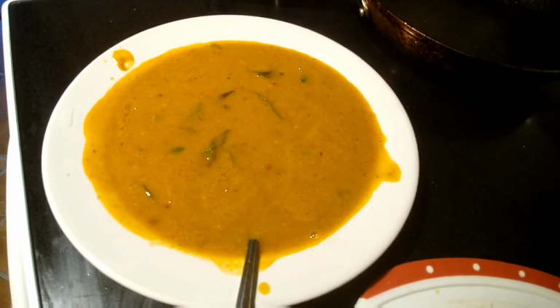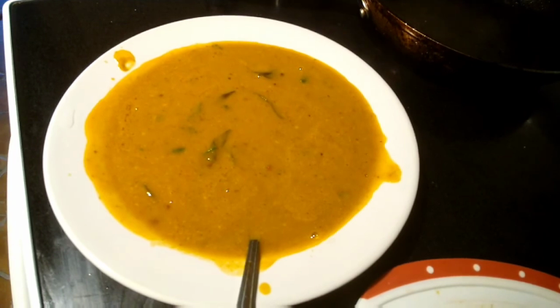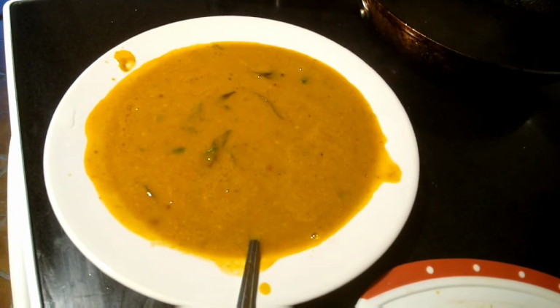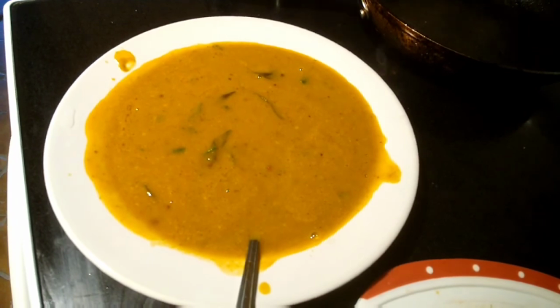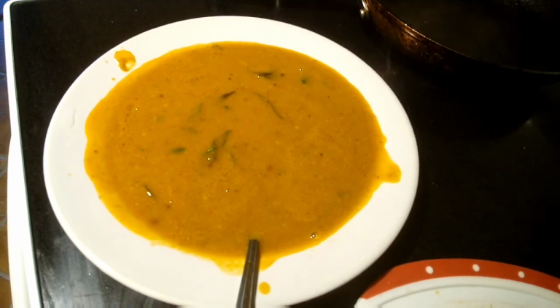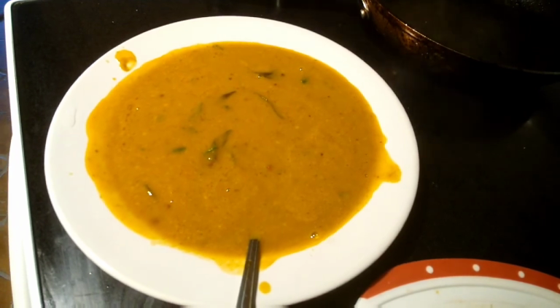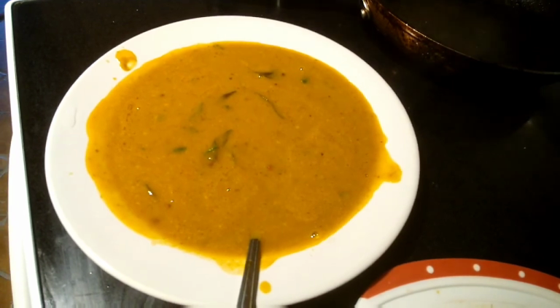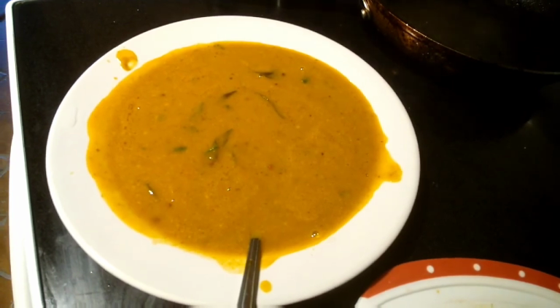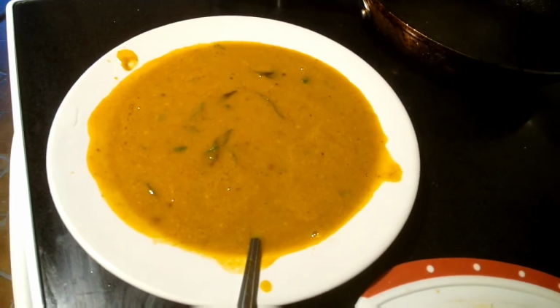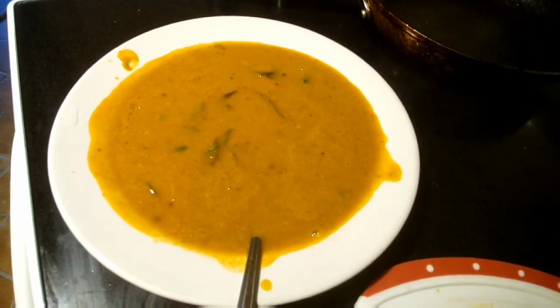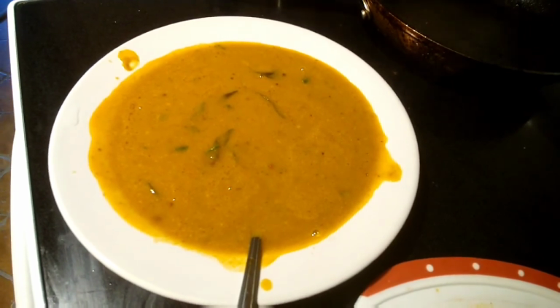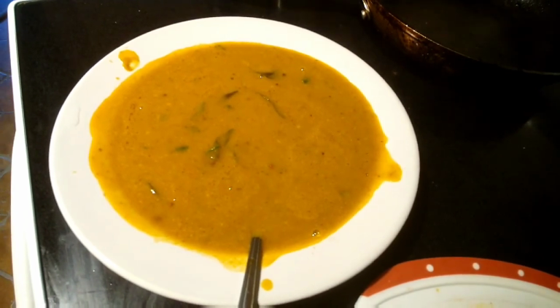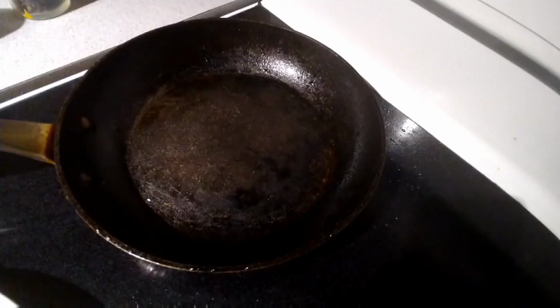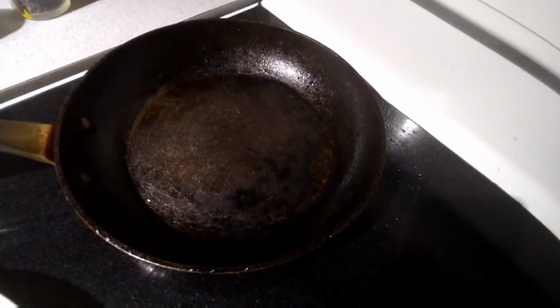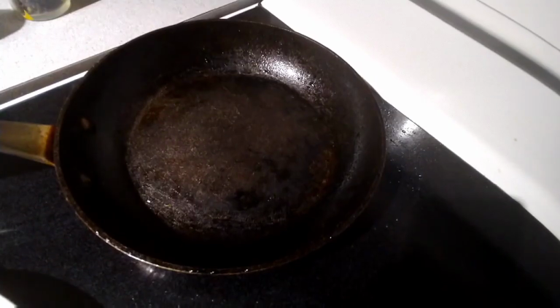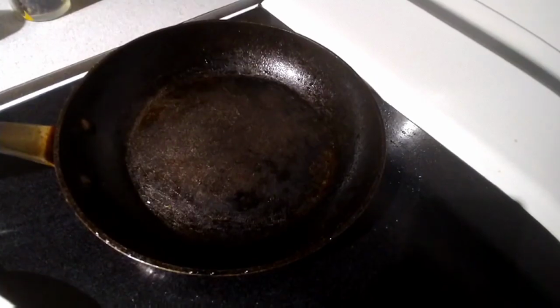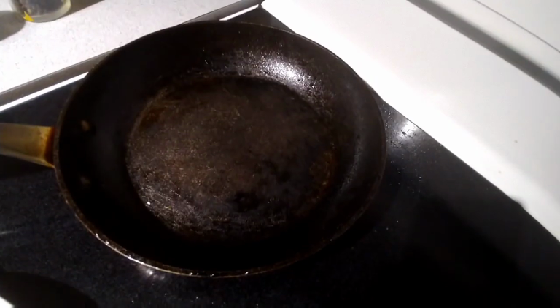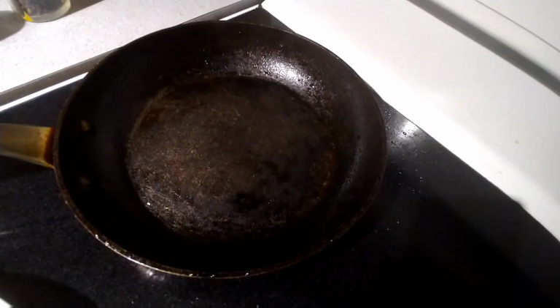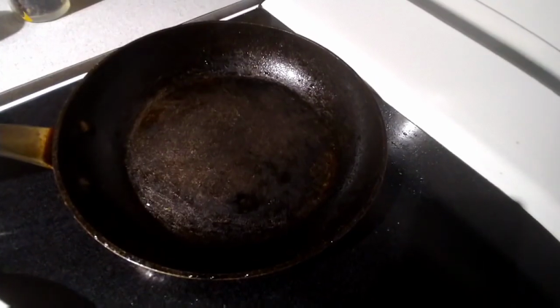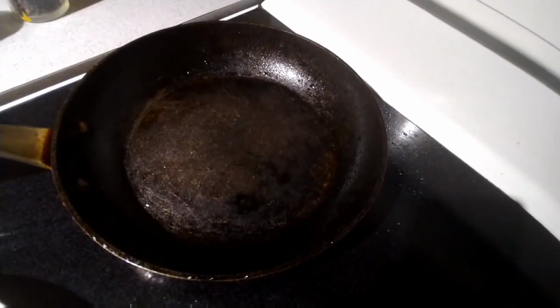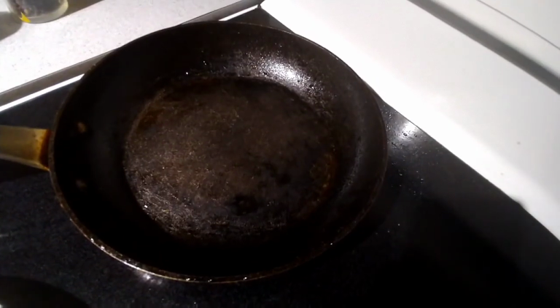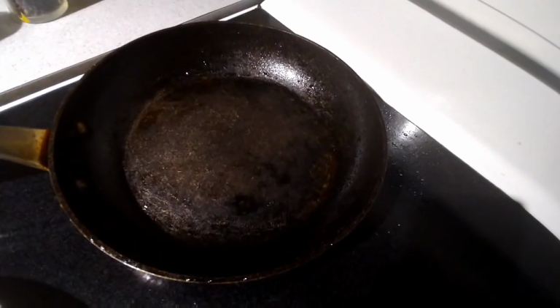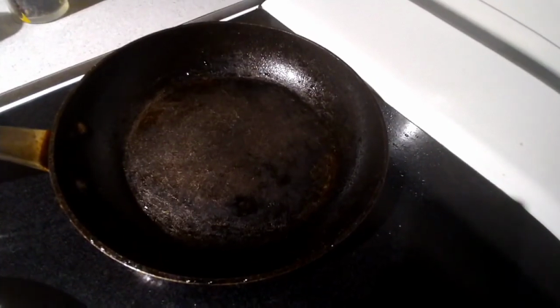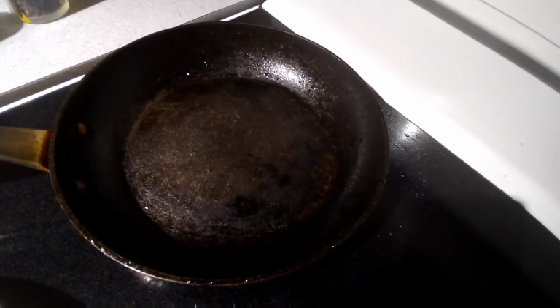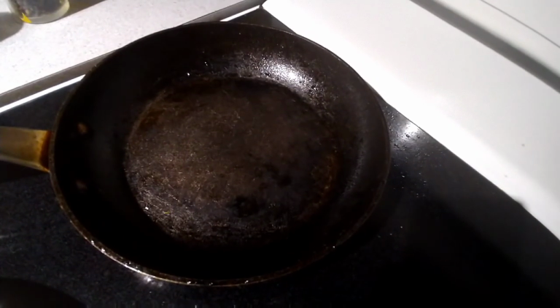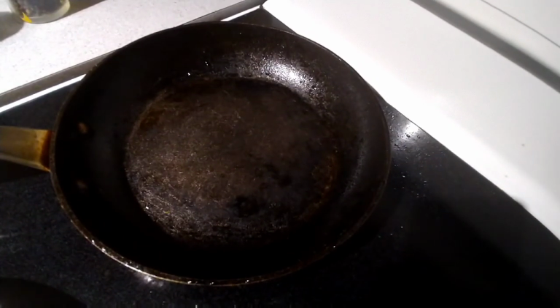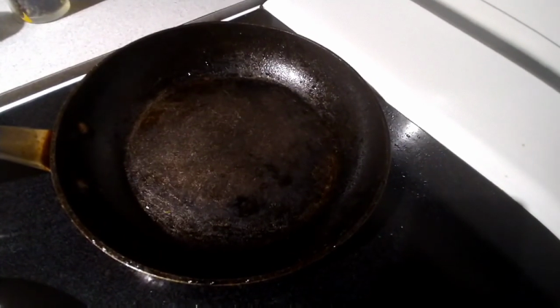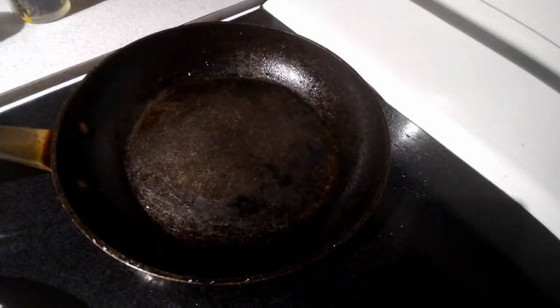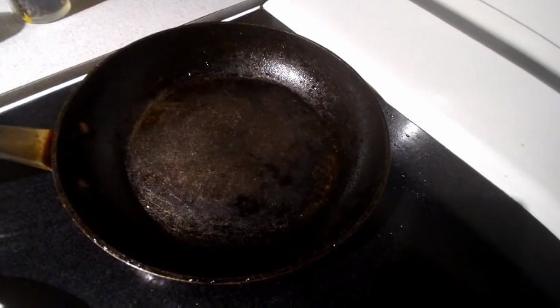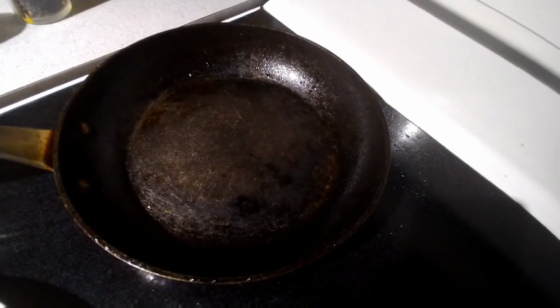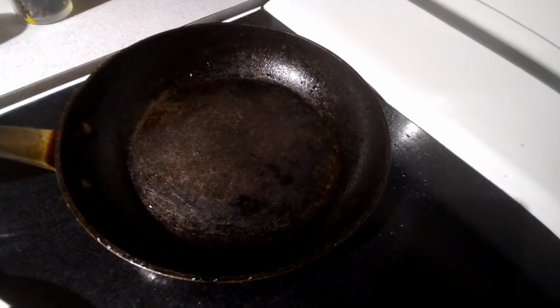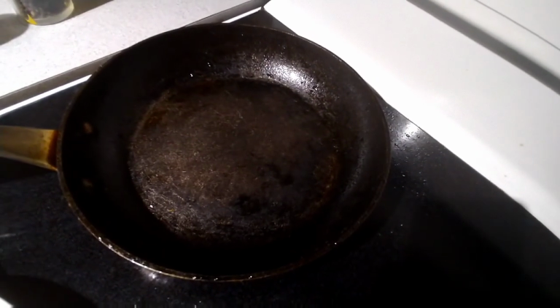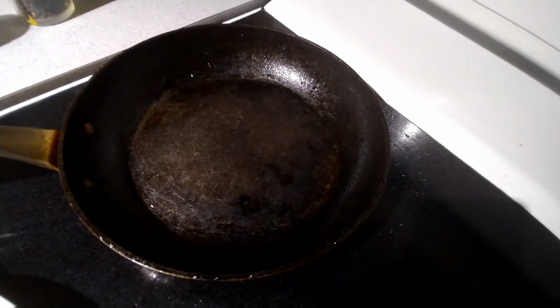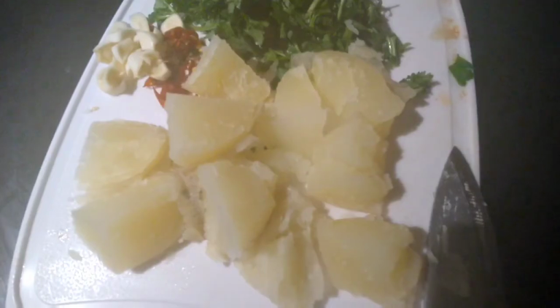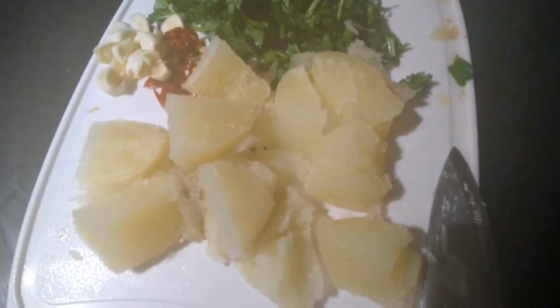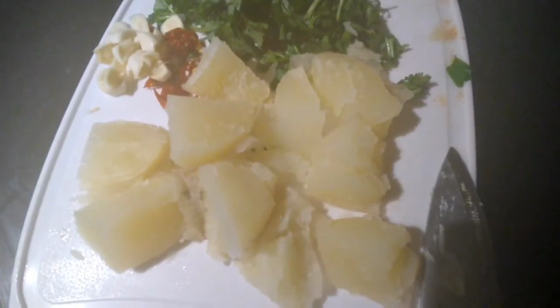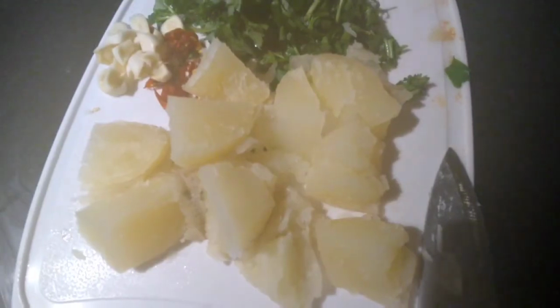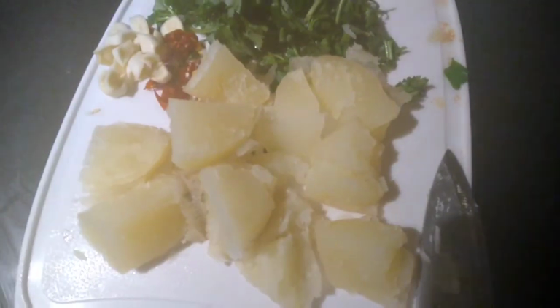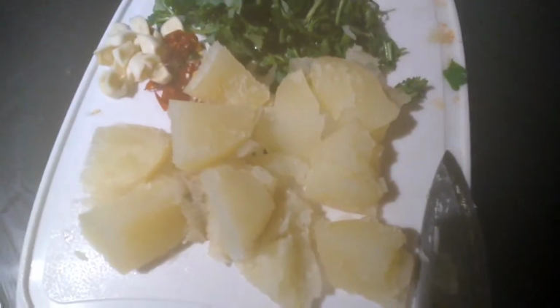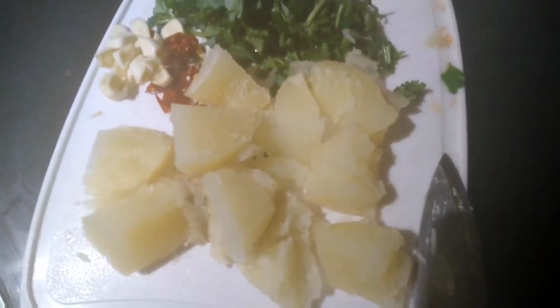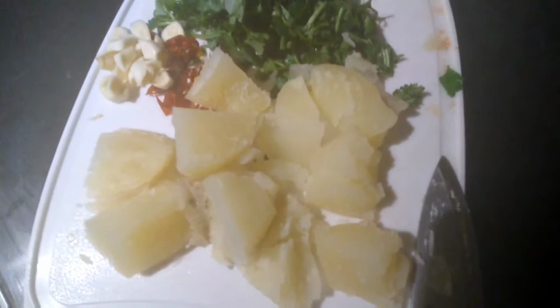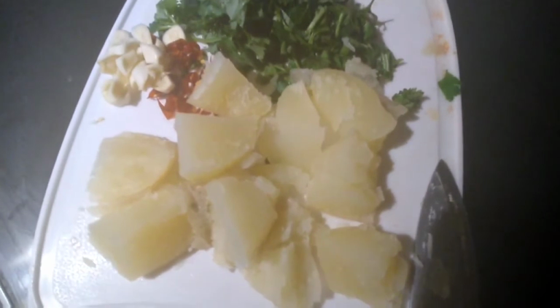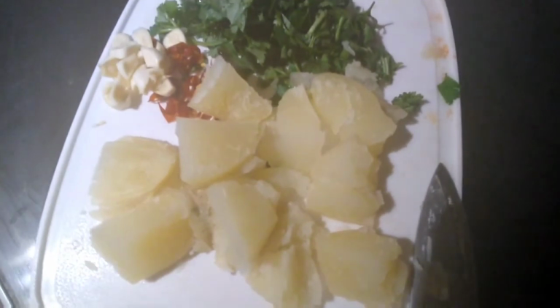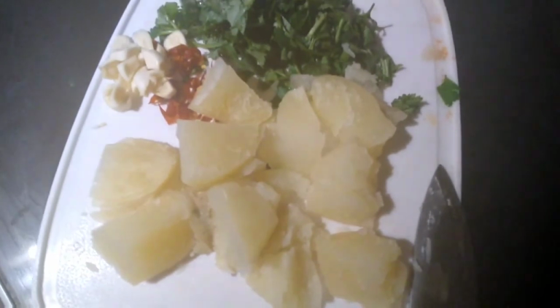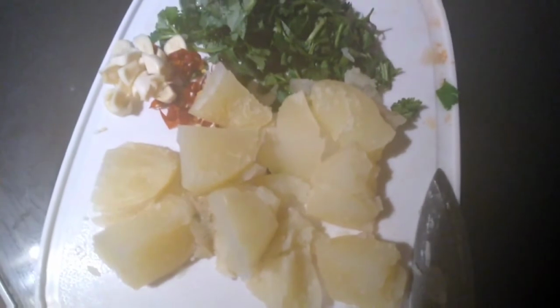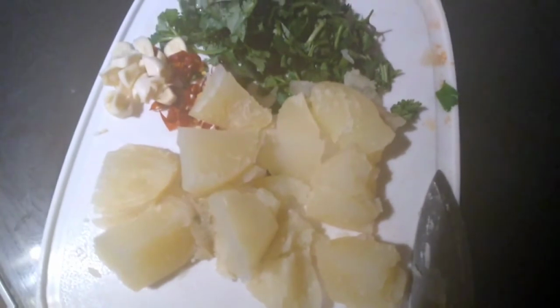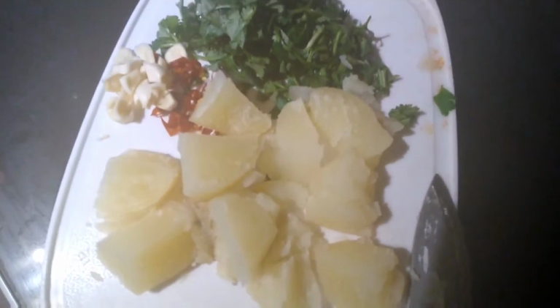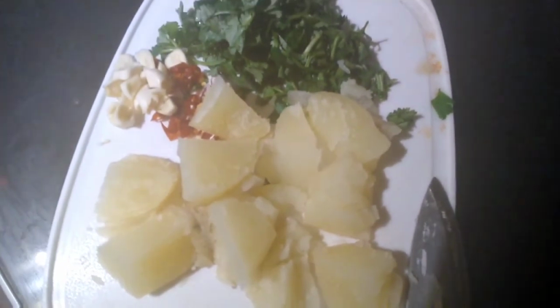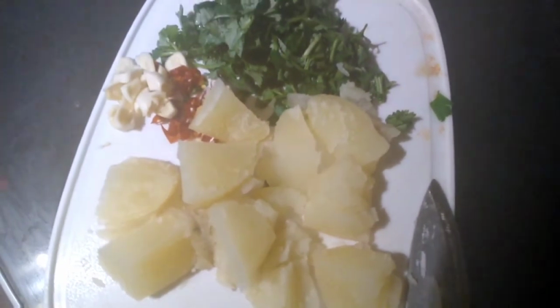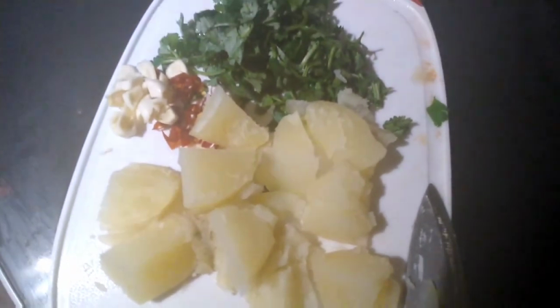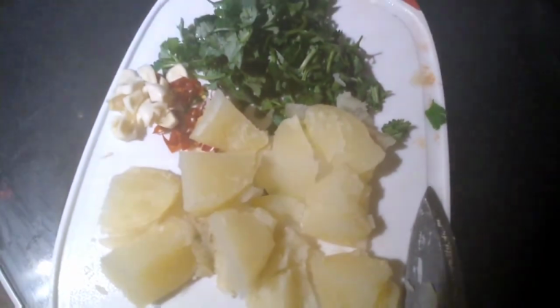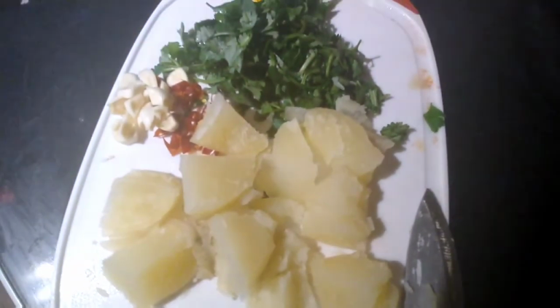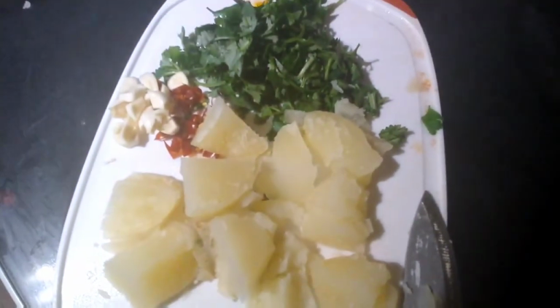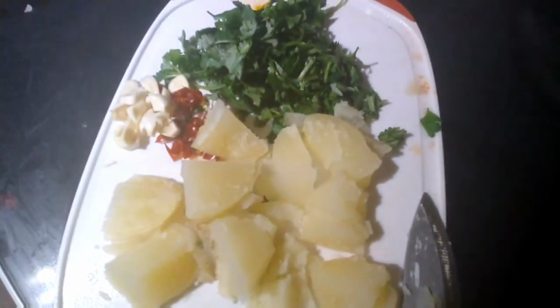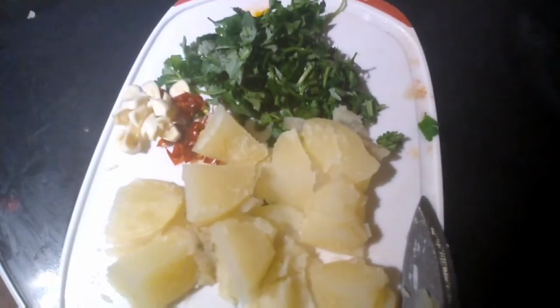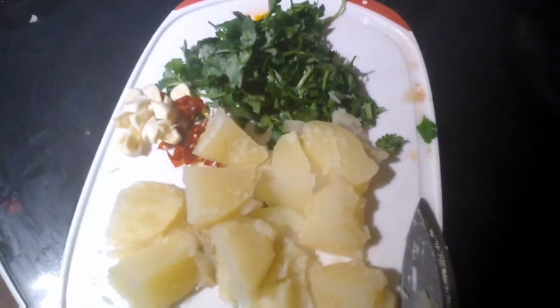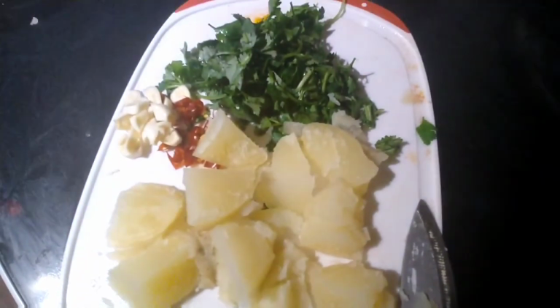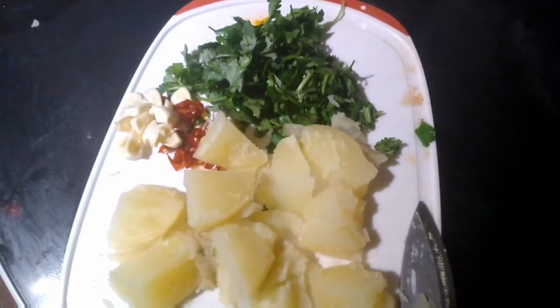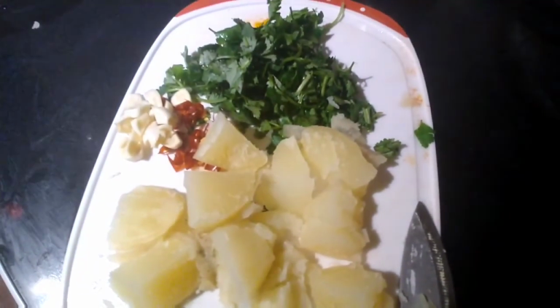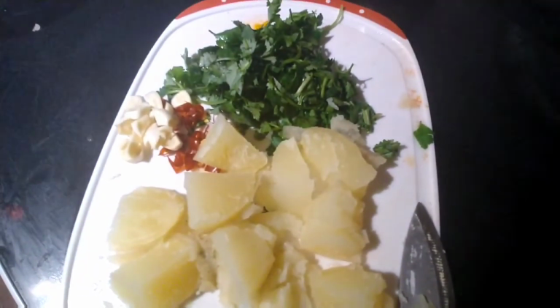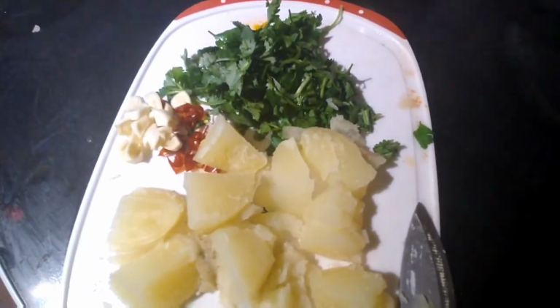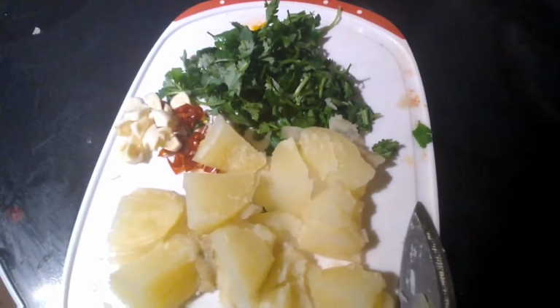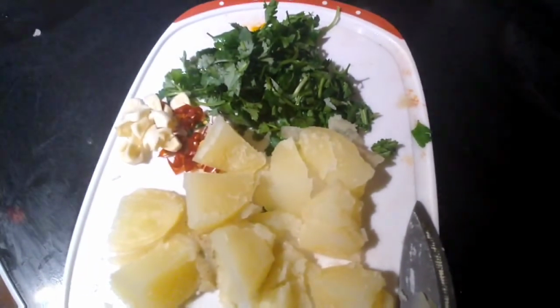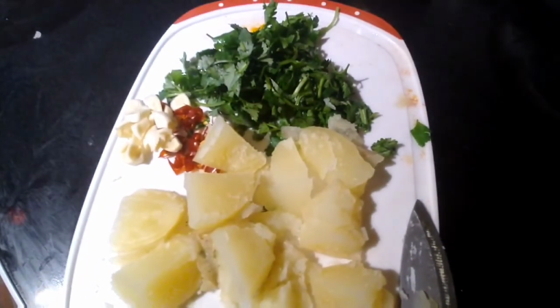I also like to add some chili flakes at the end, but this is completely optional. My chutney is ready.